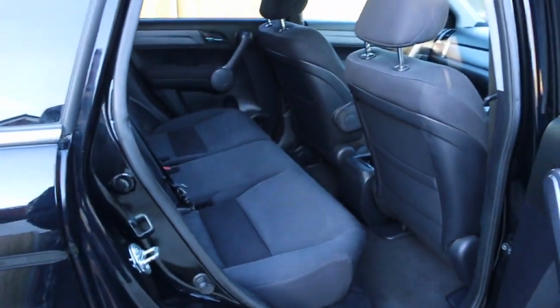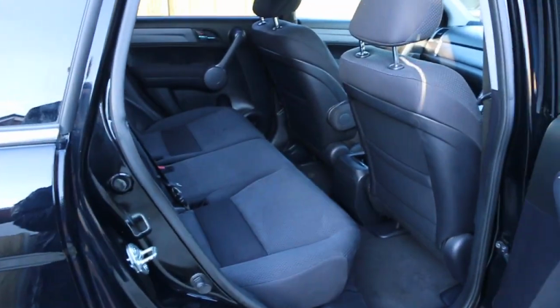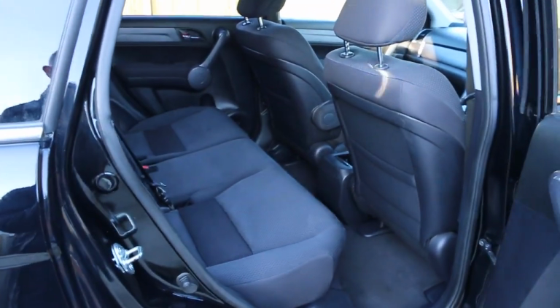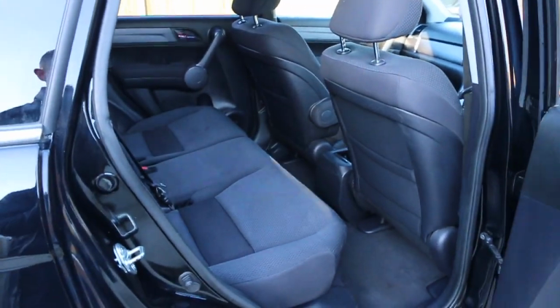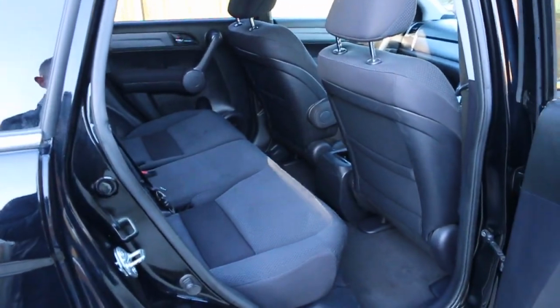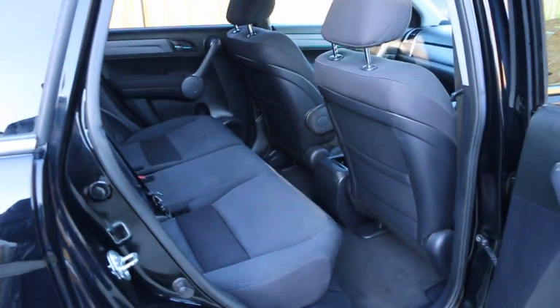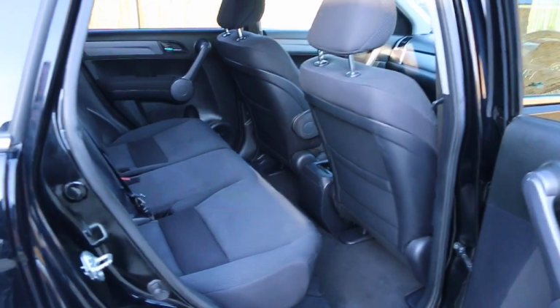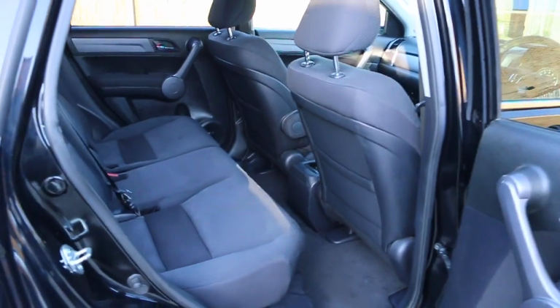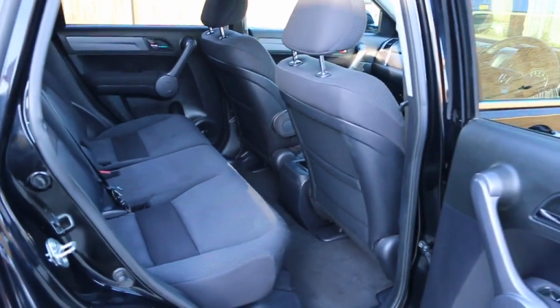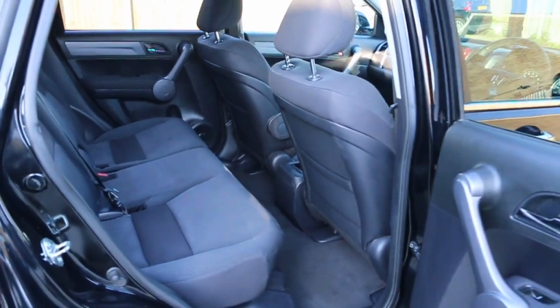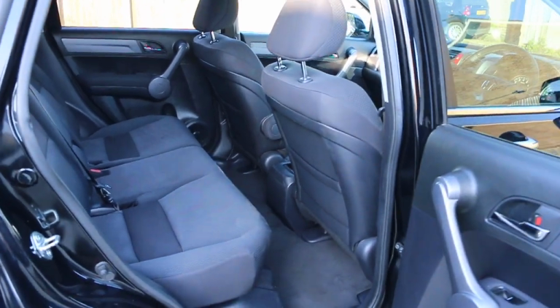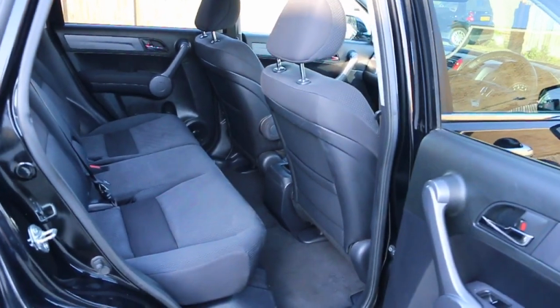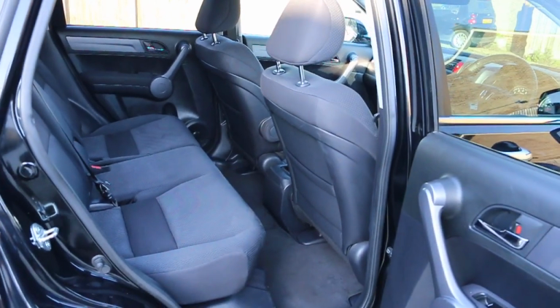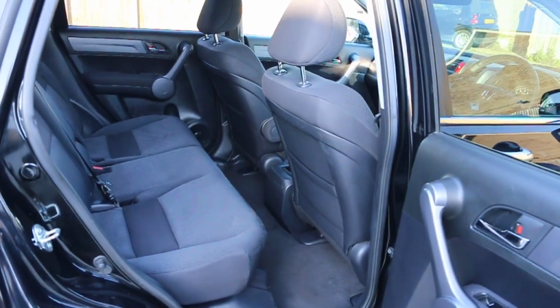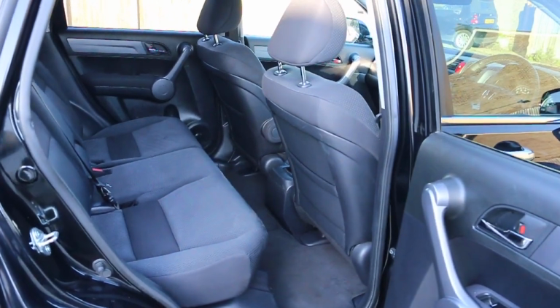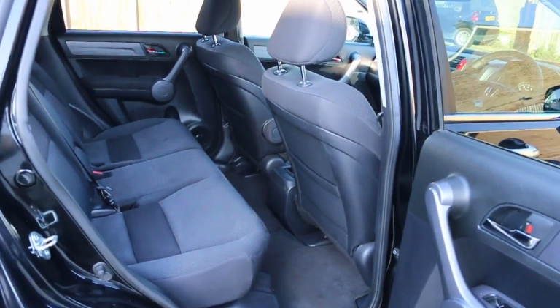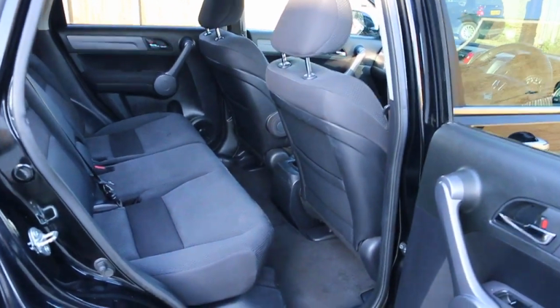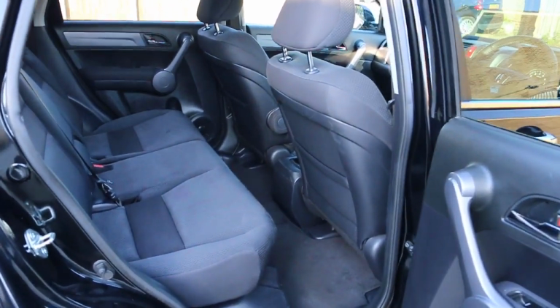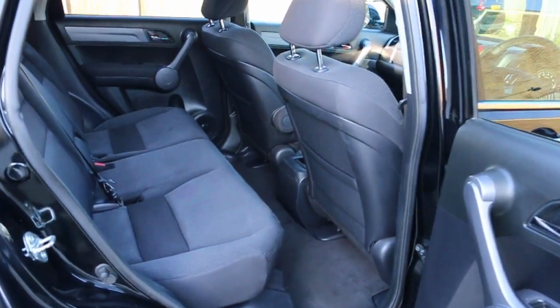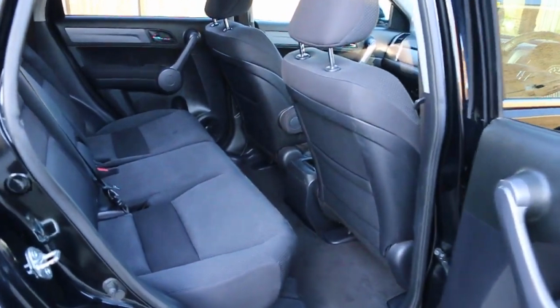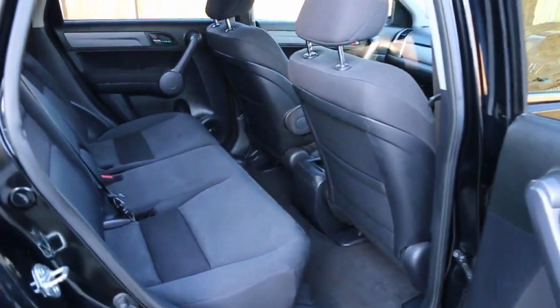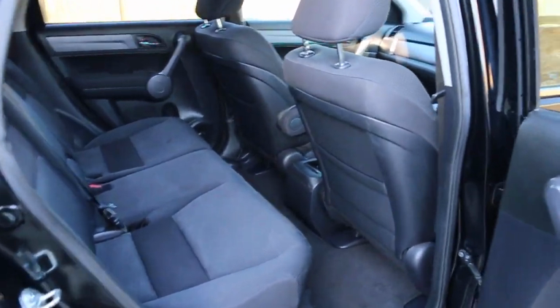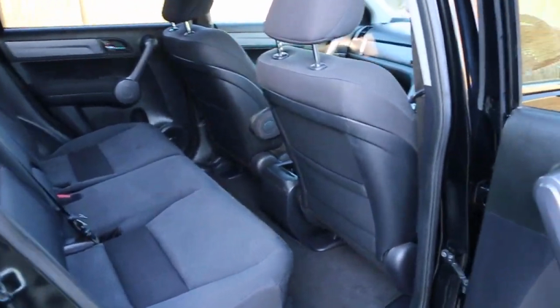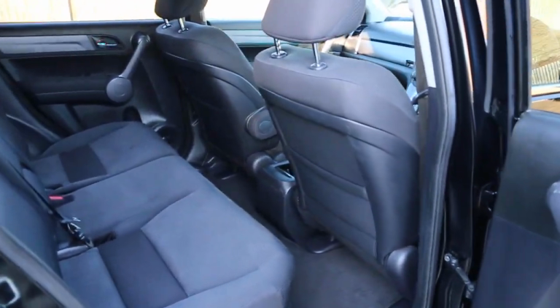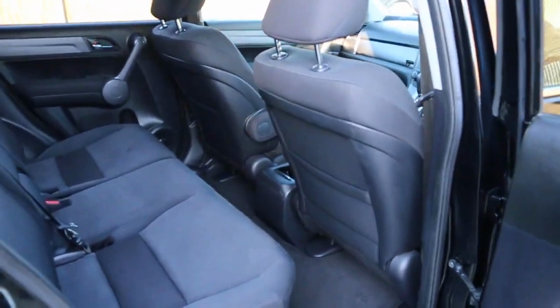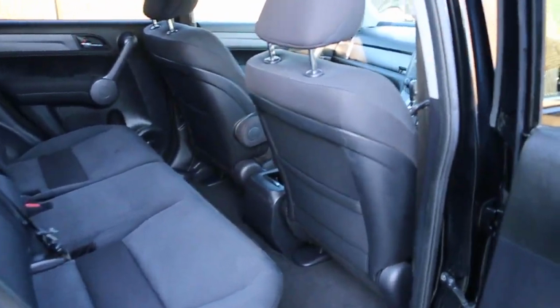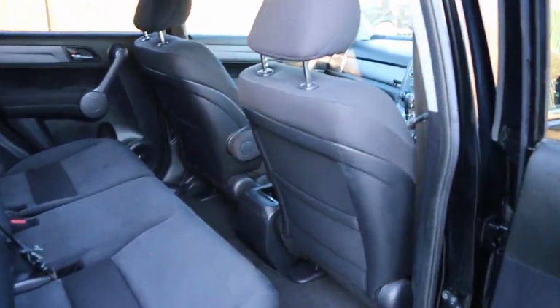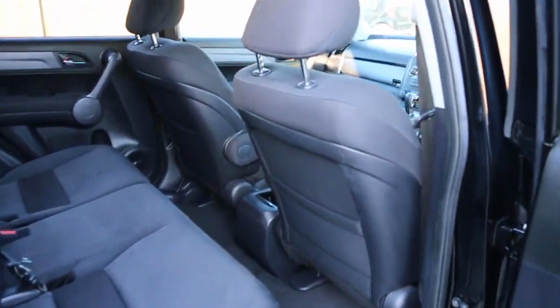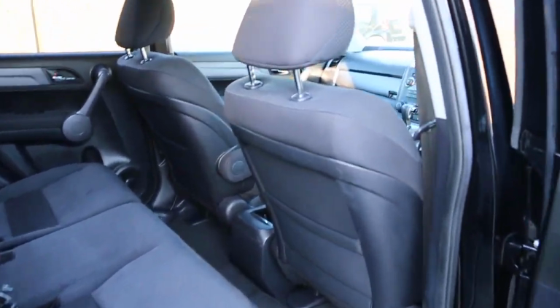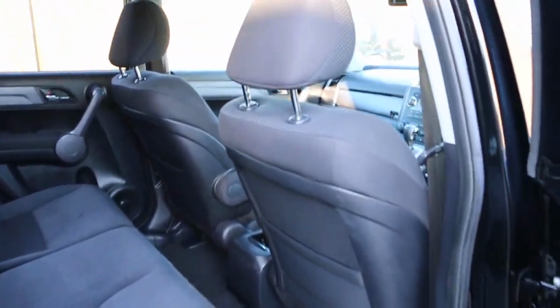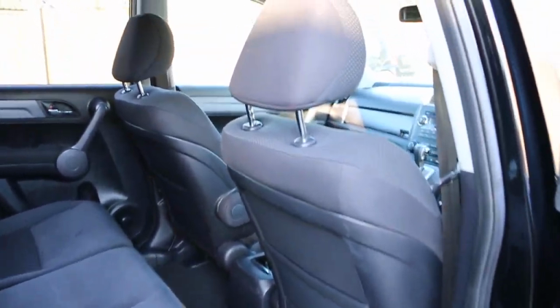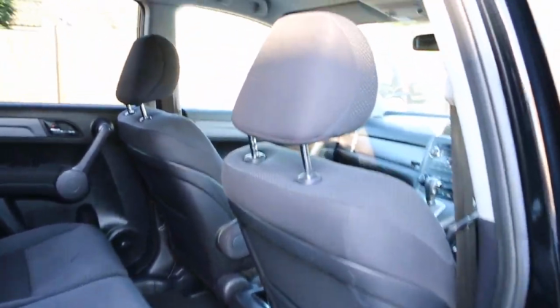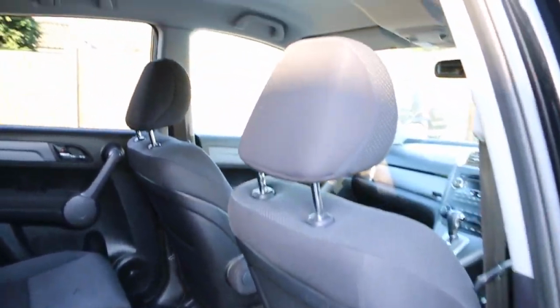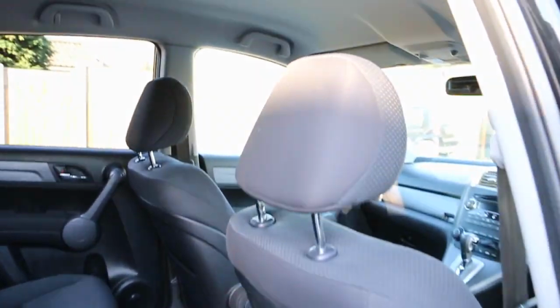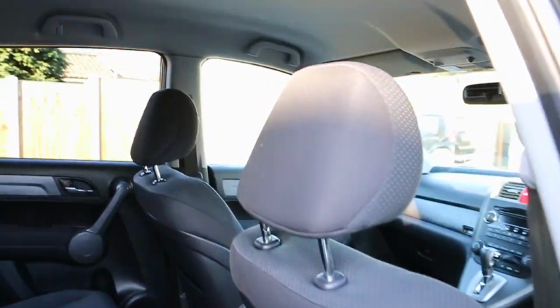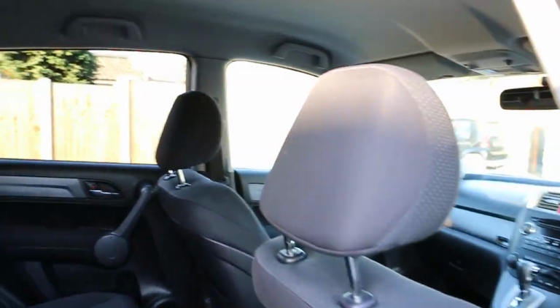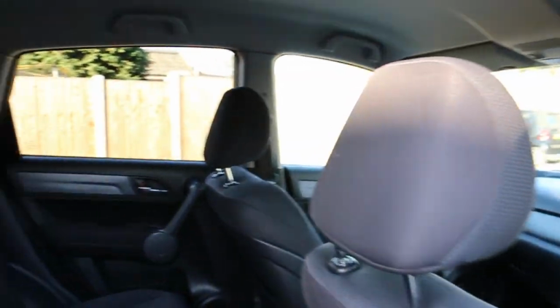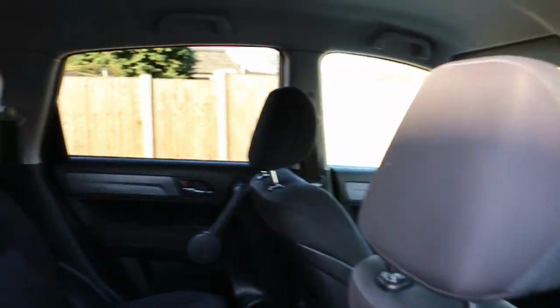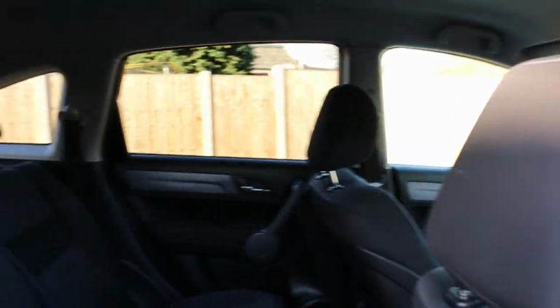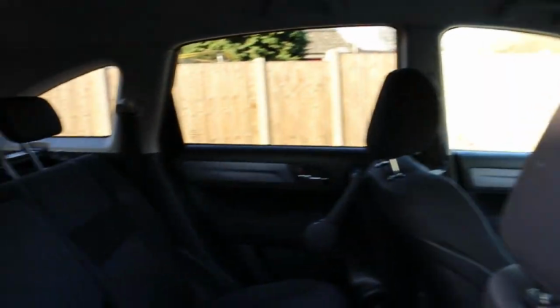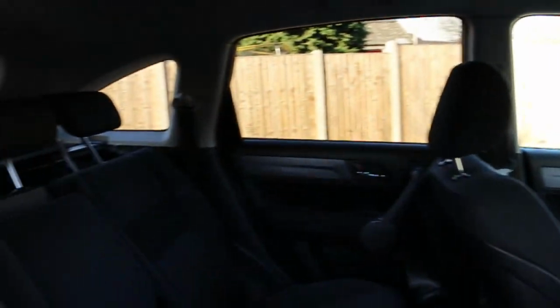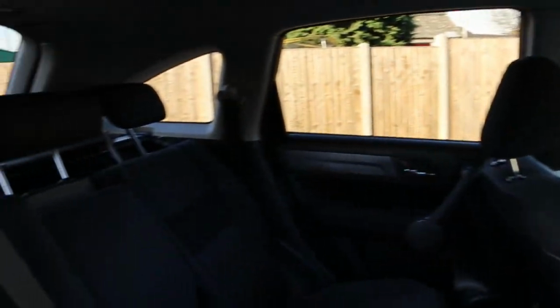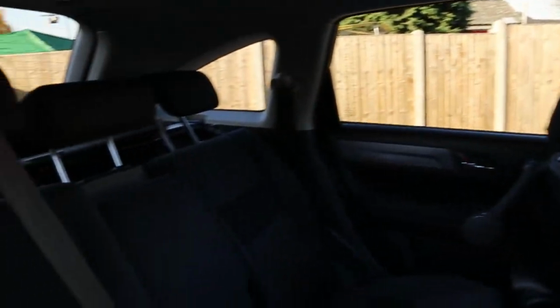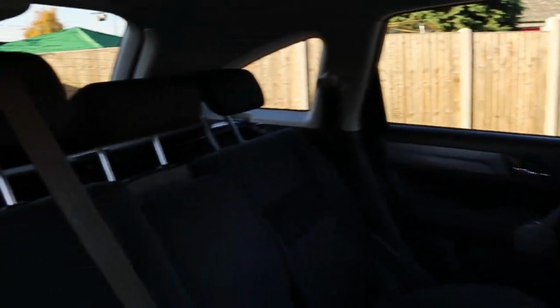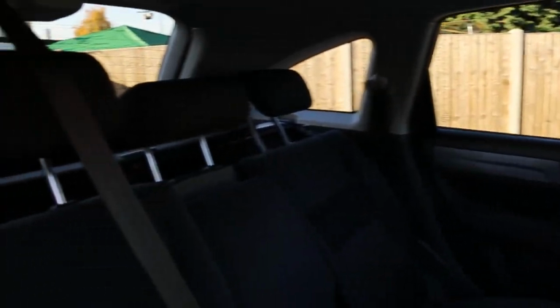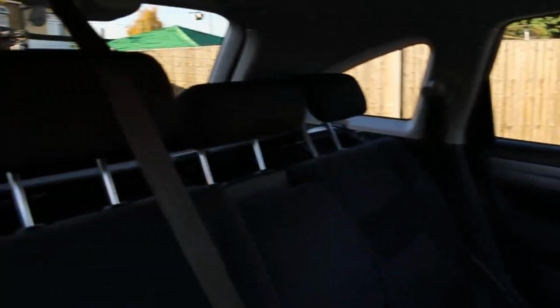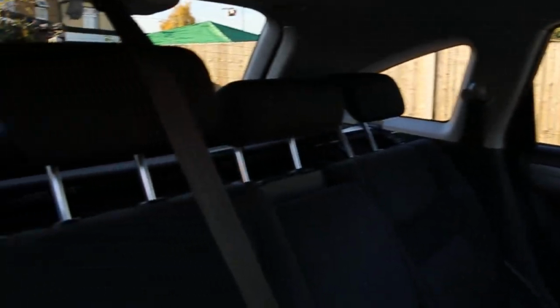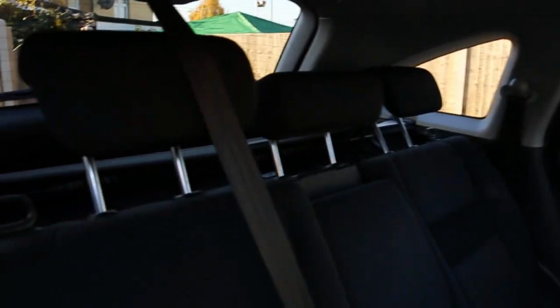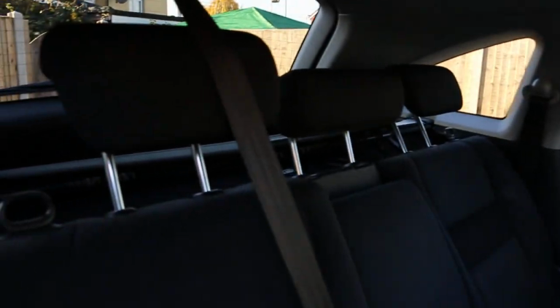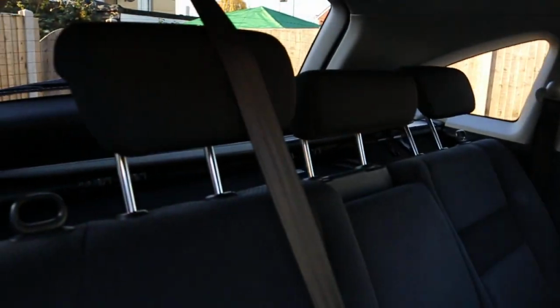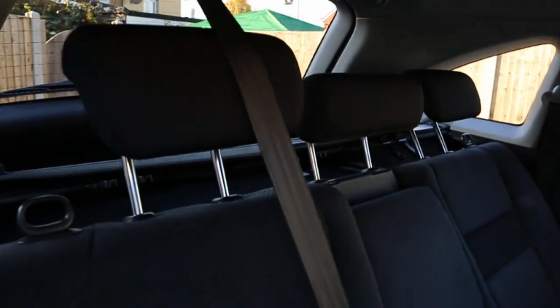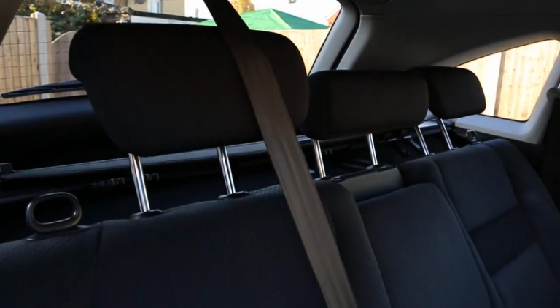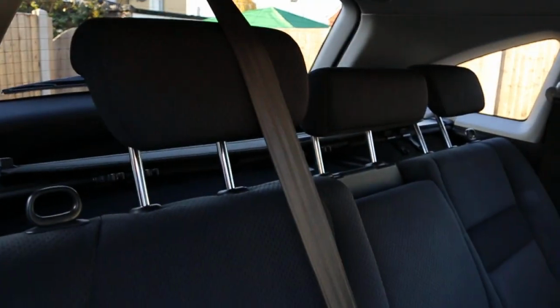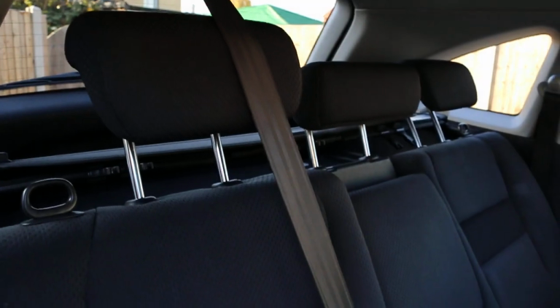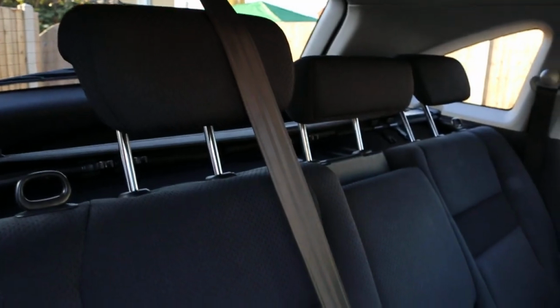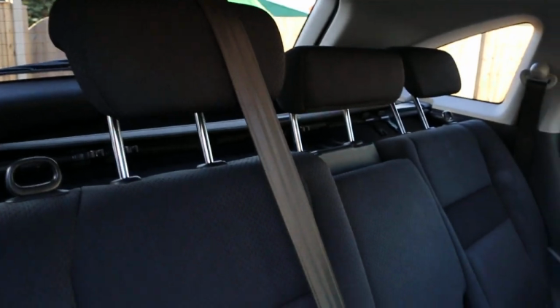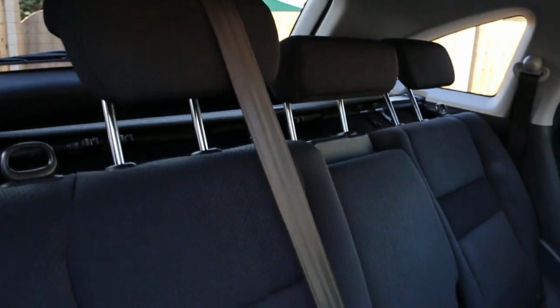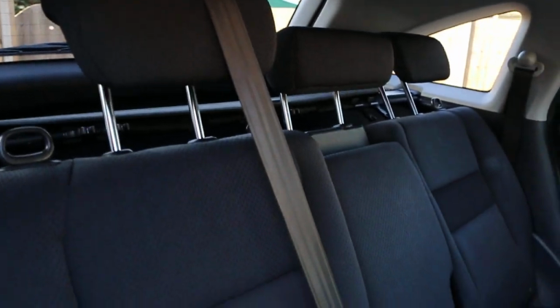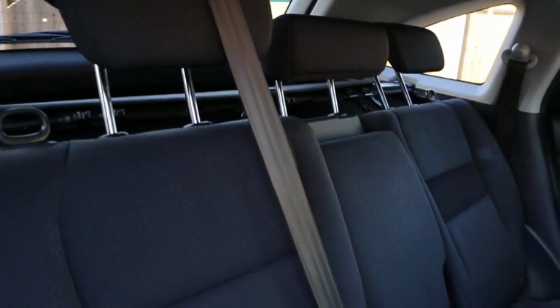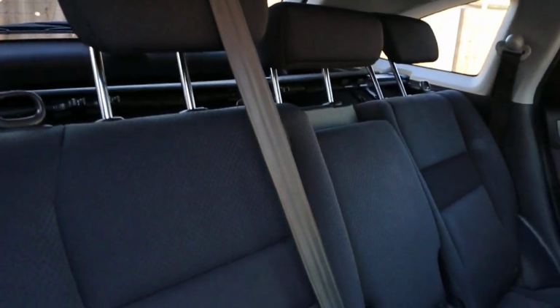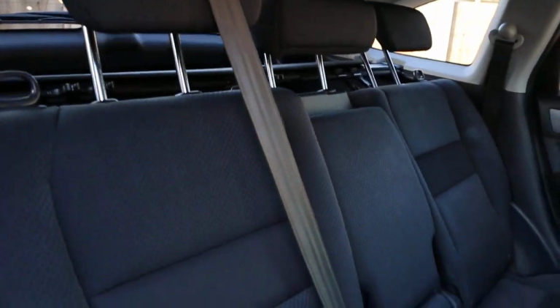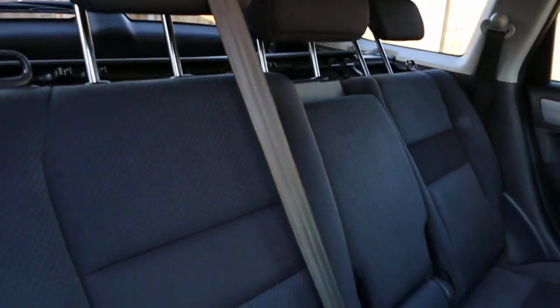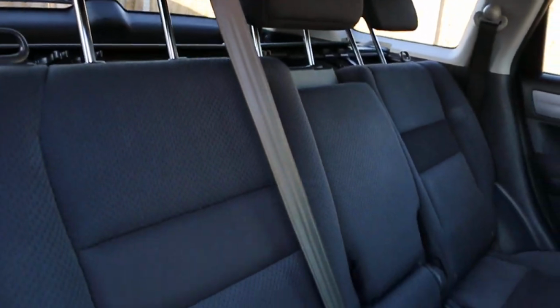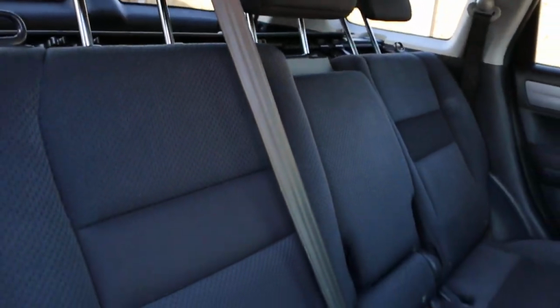It has a black velour interior, sides and front airbags, five headrests, and isofix.